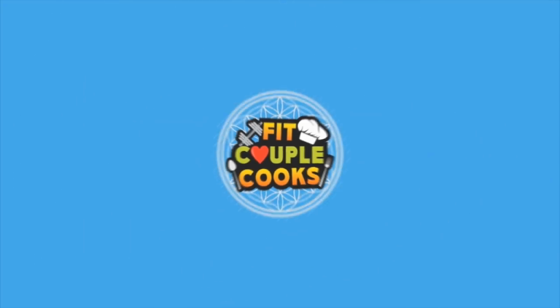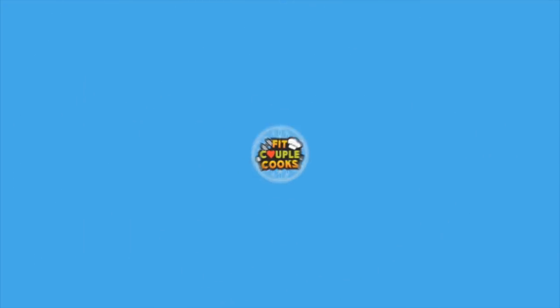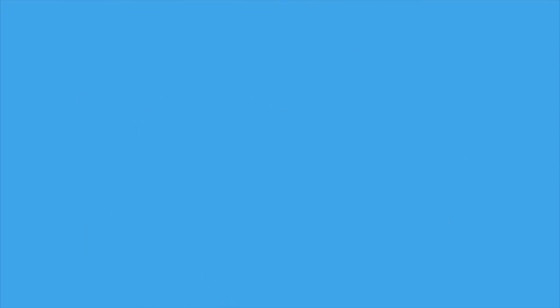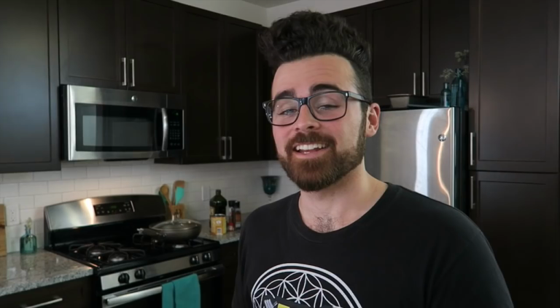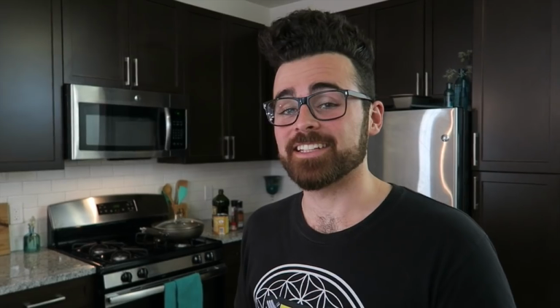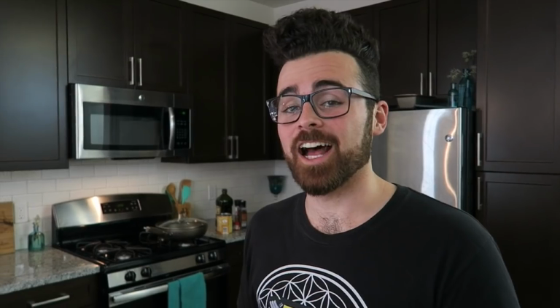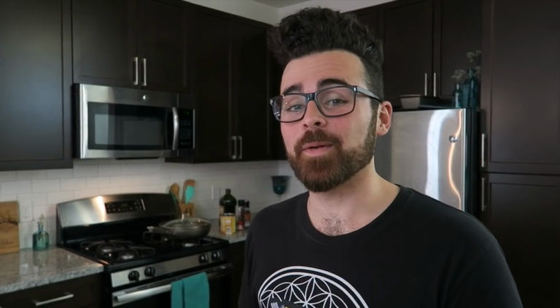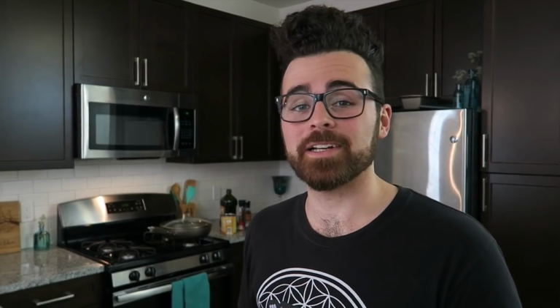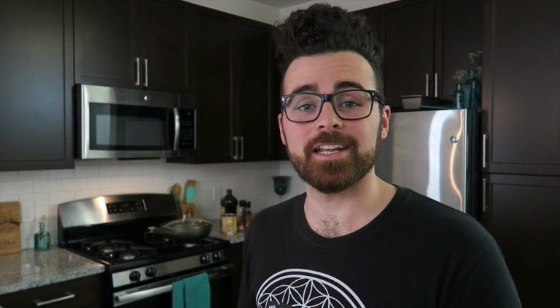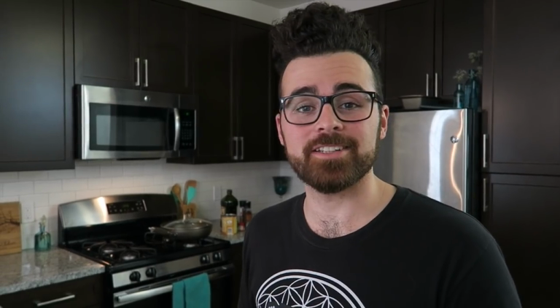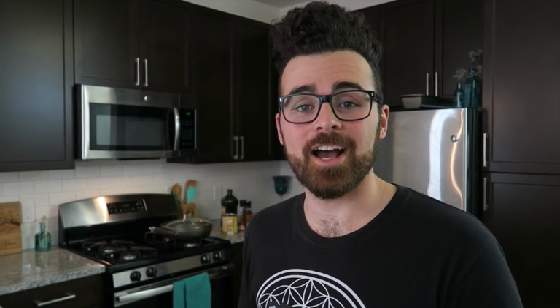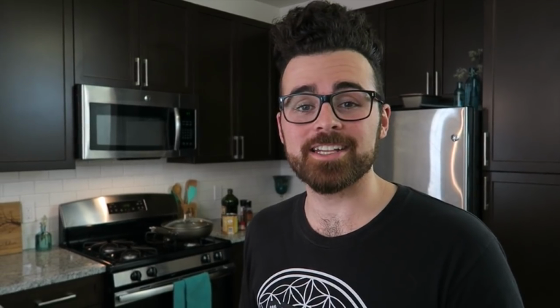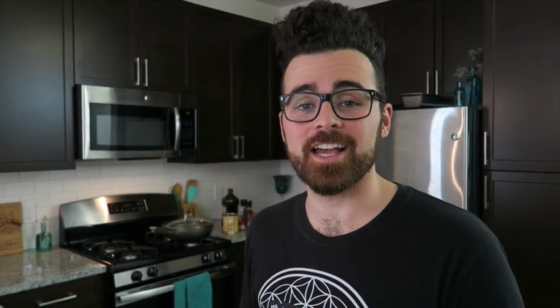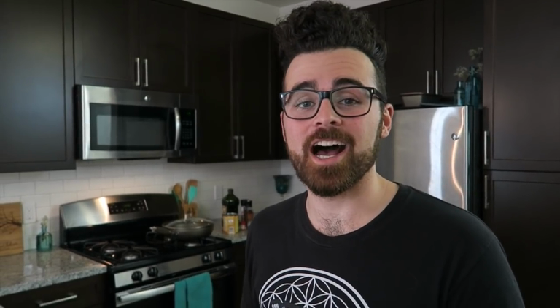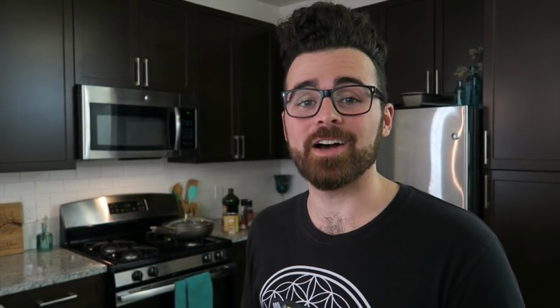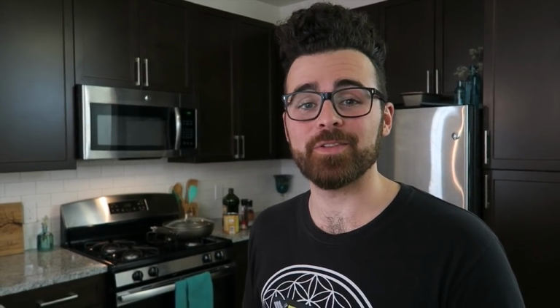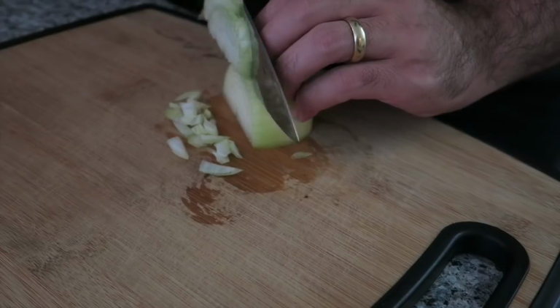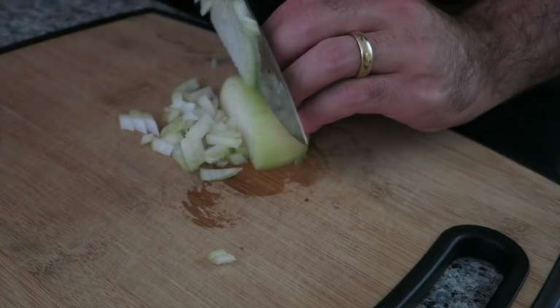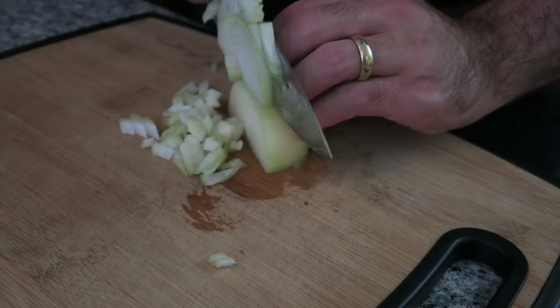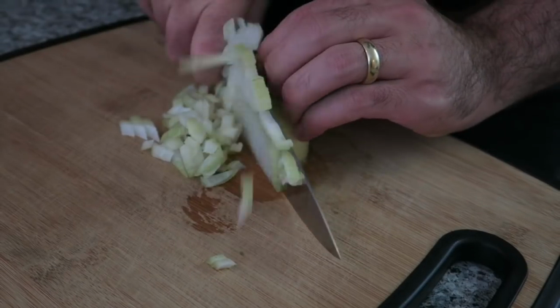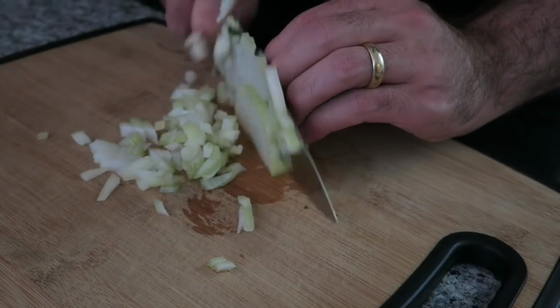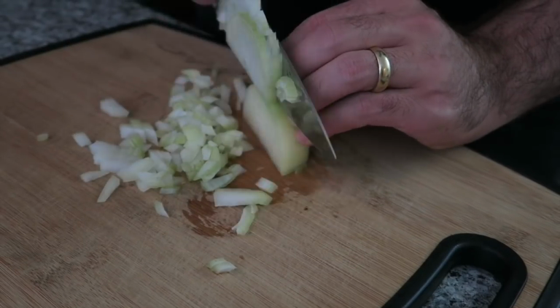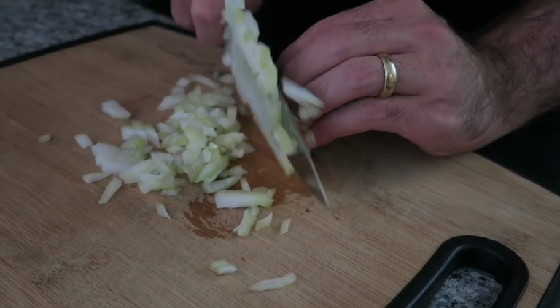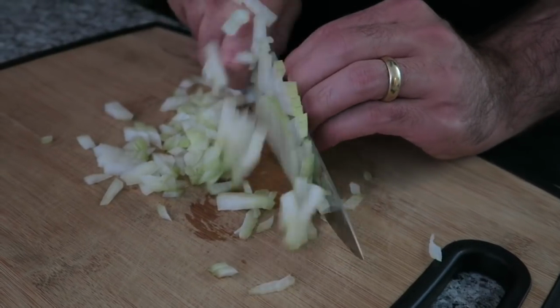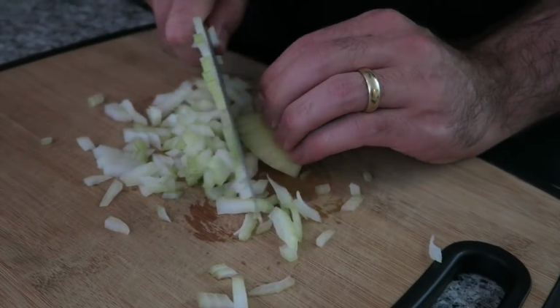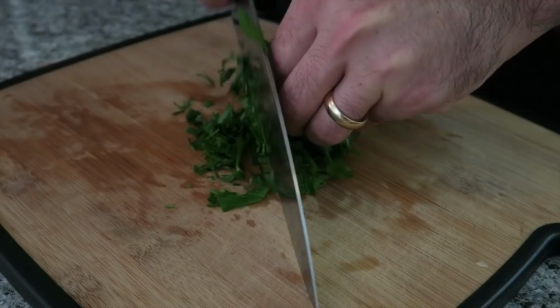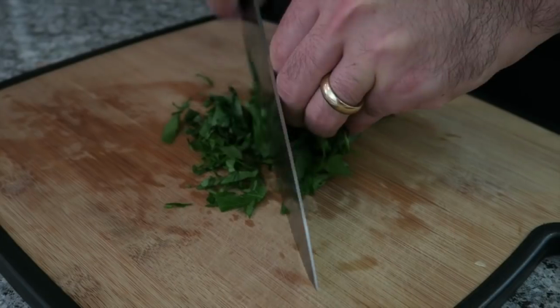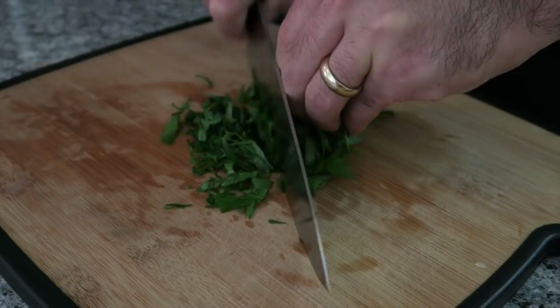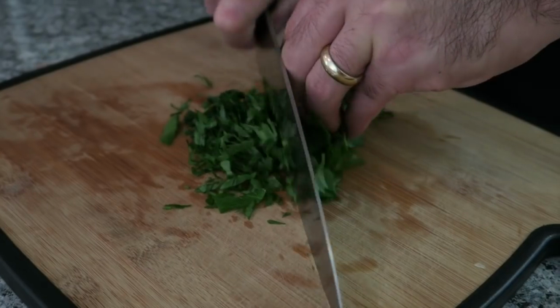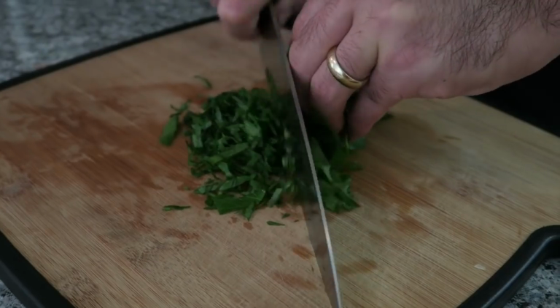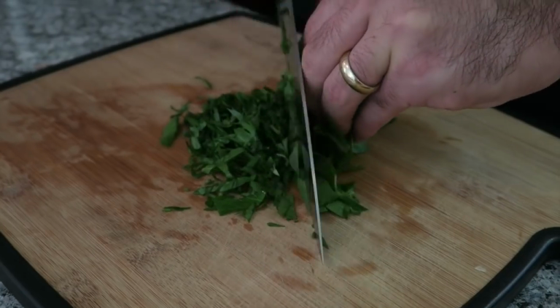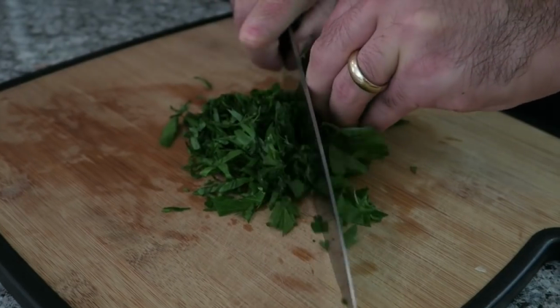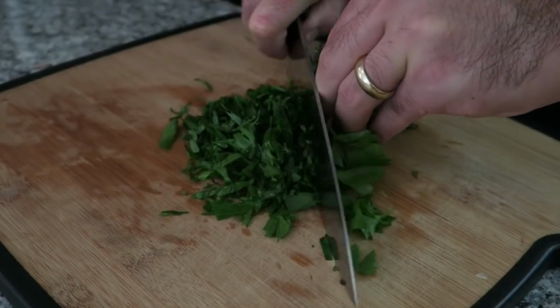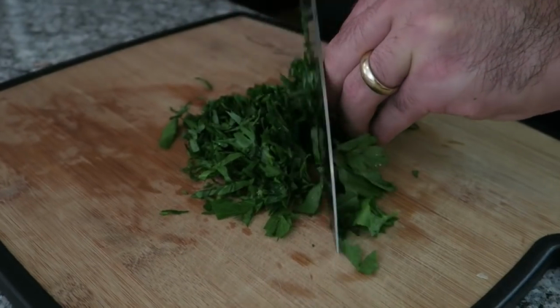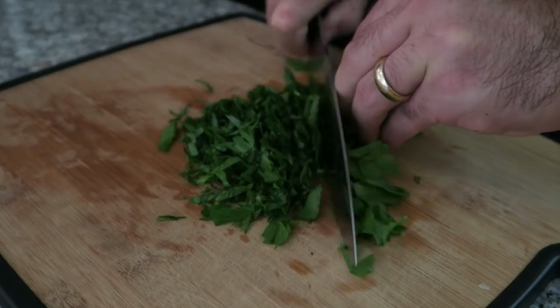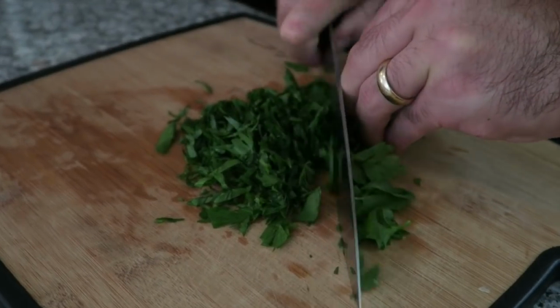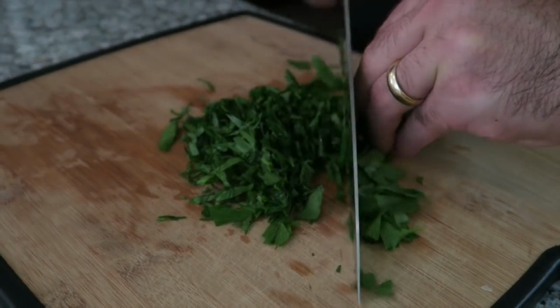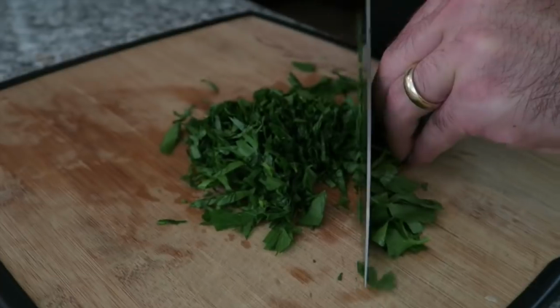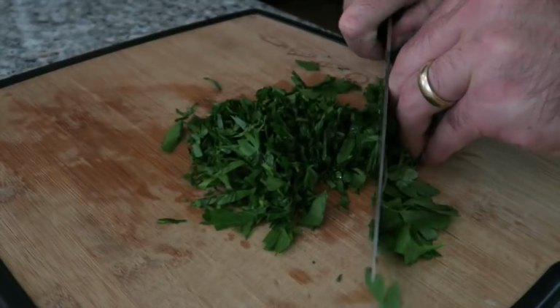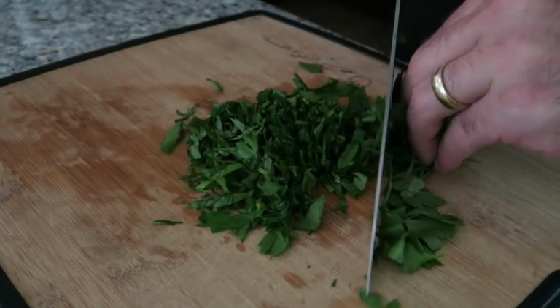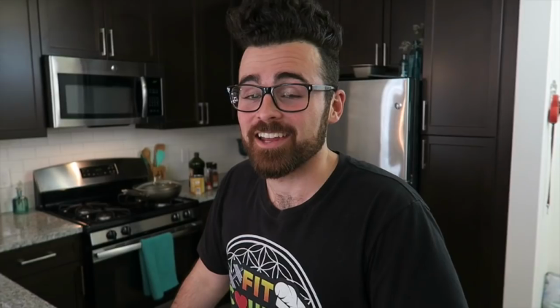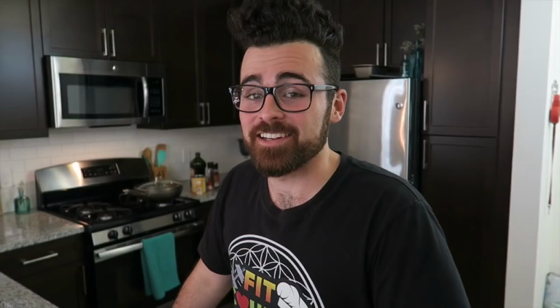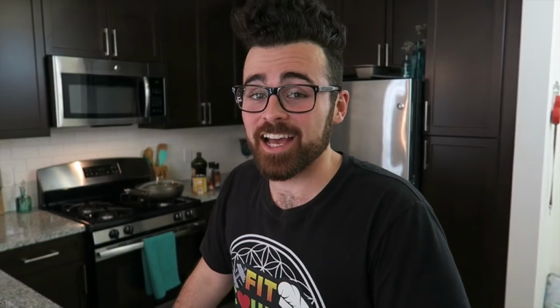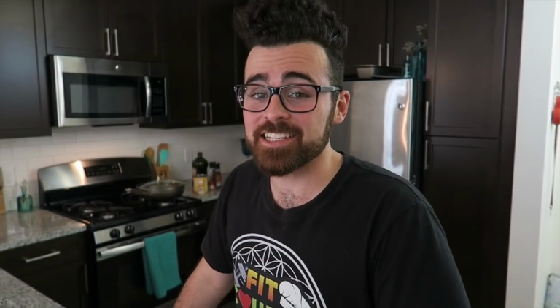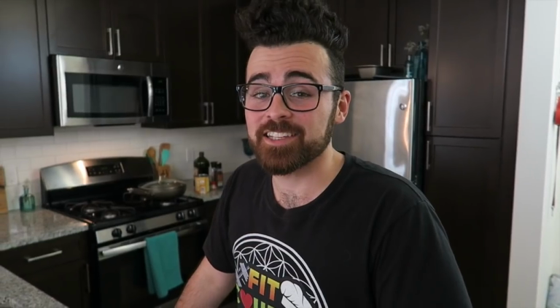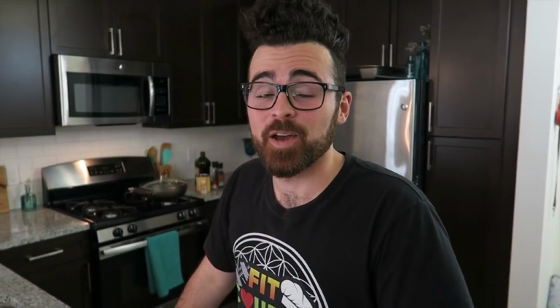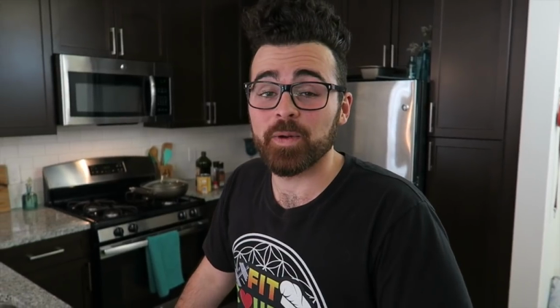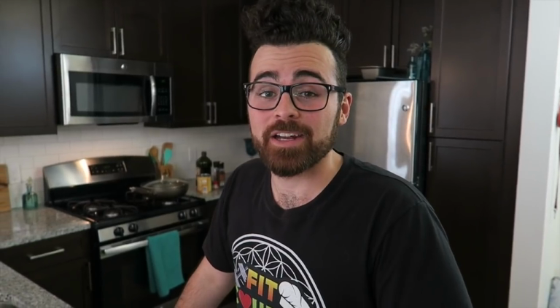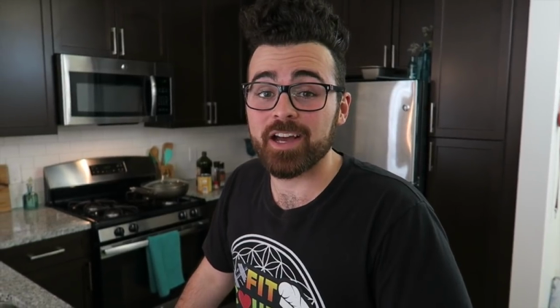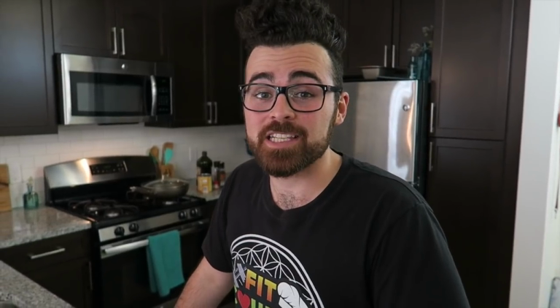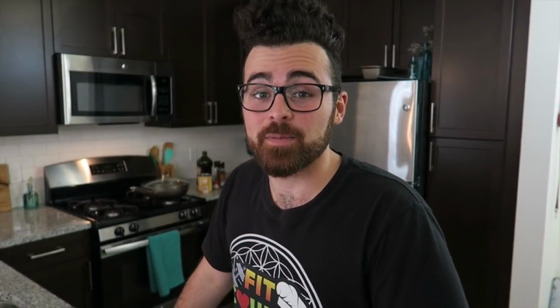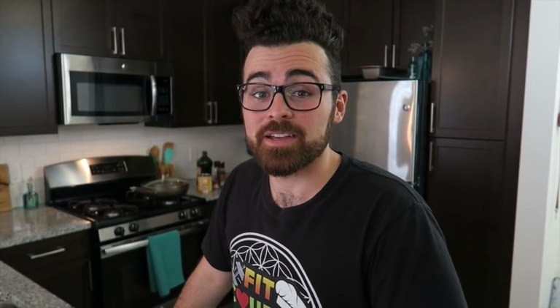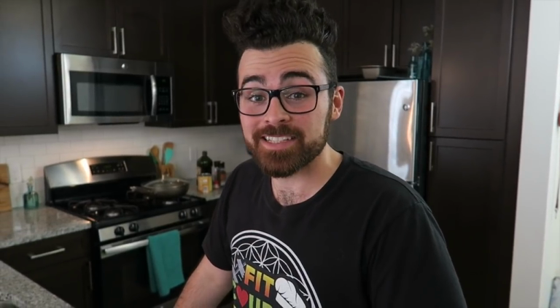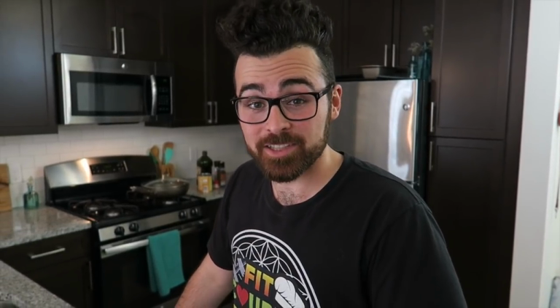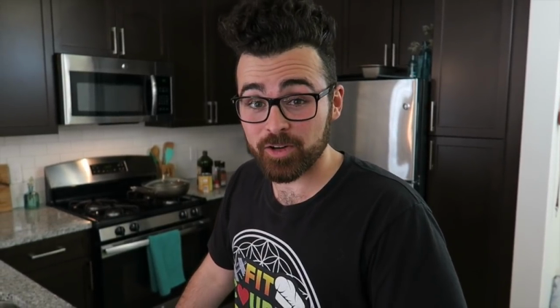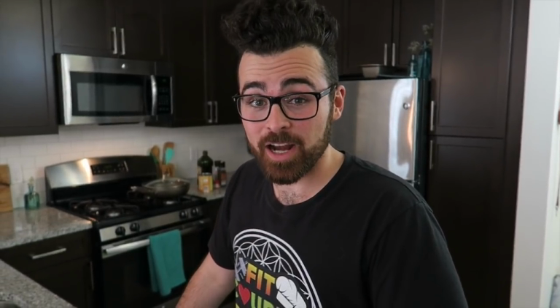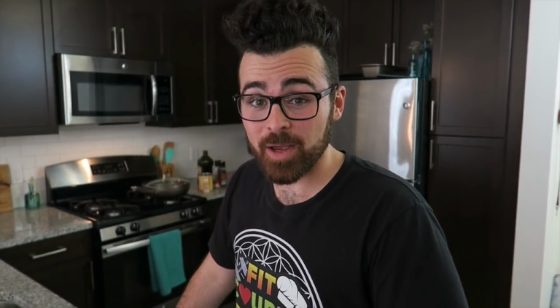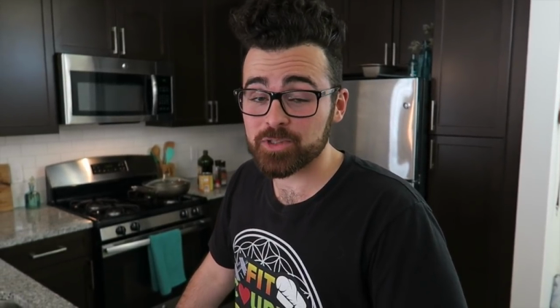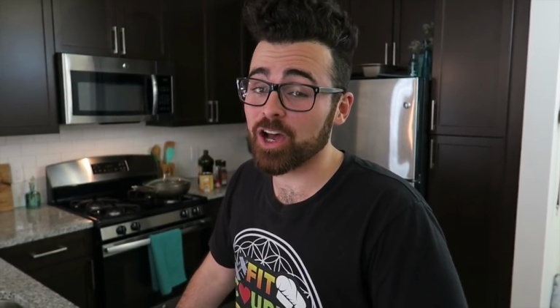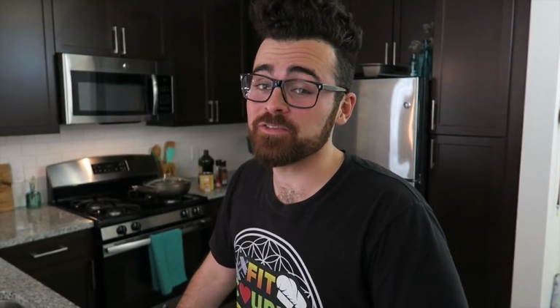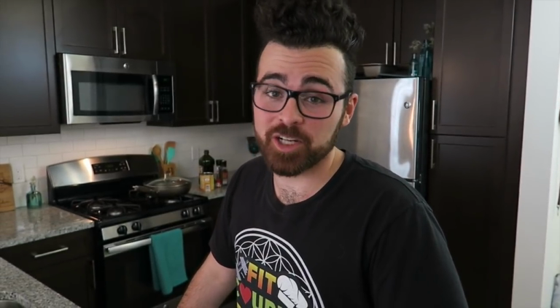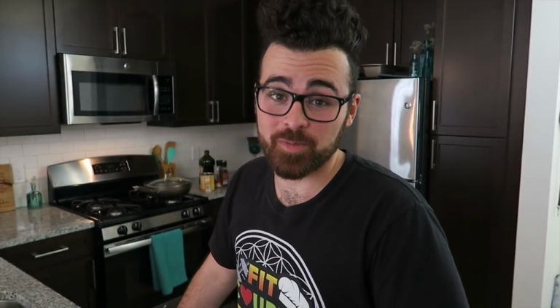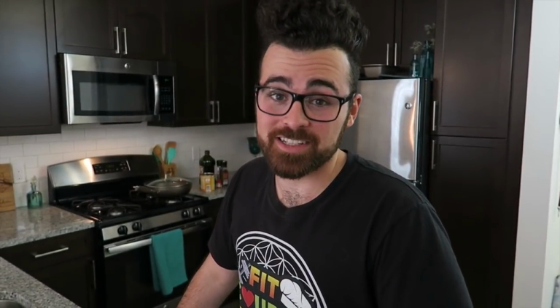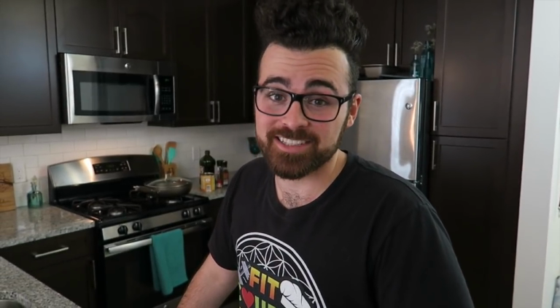To start, we're gonna dice up the onion and chop about a handful of parsley. Next, we're gonna dice up 600 grams of chicken breast.